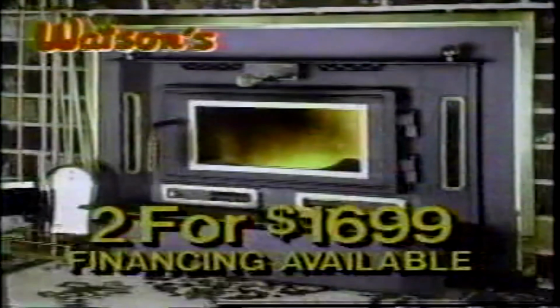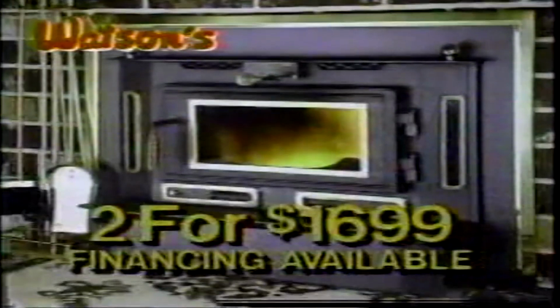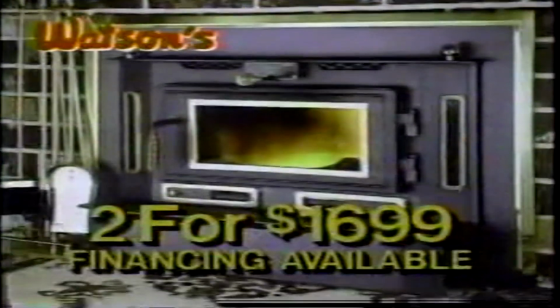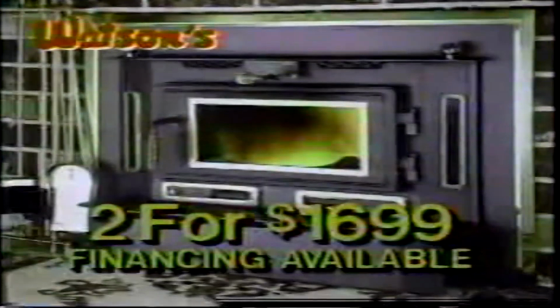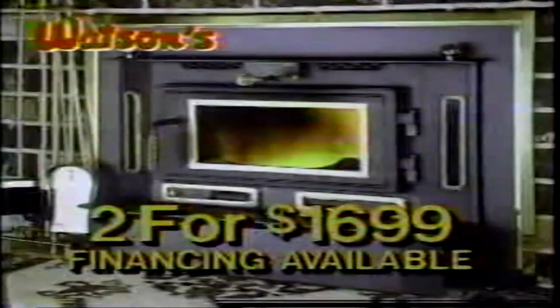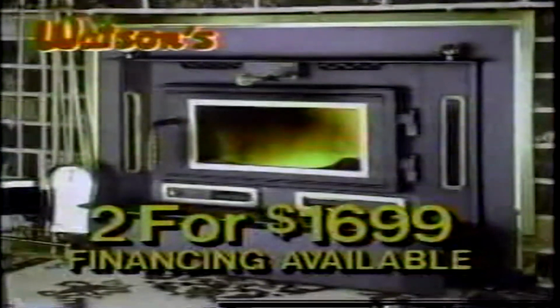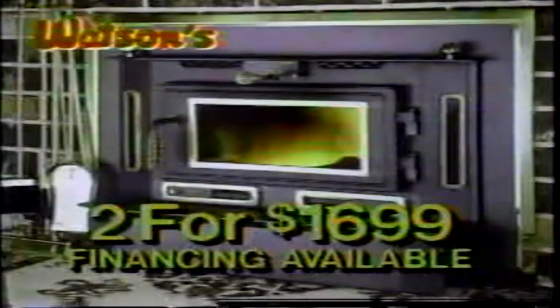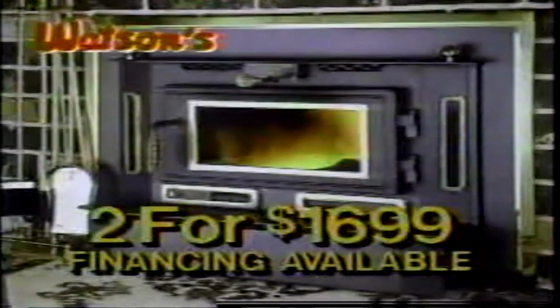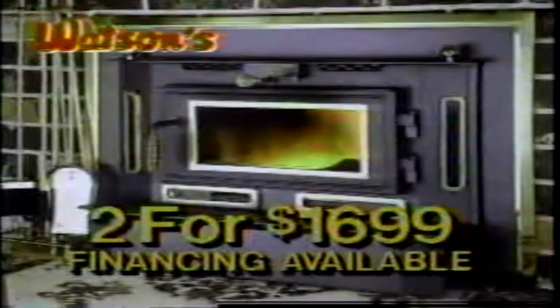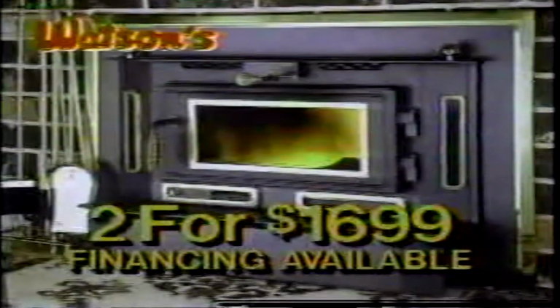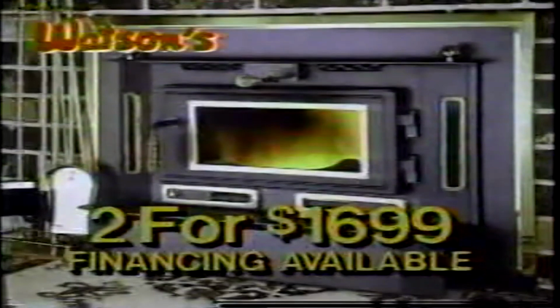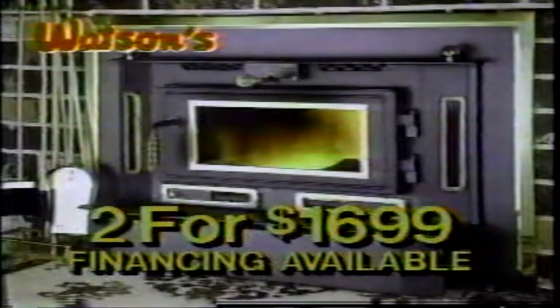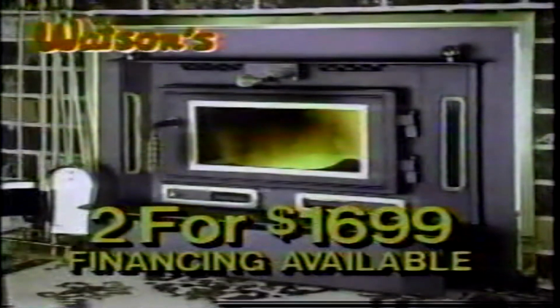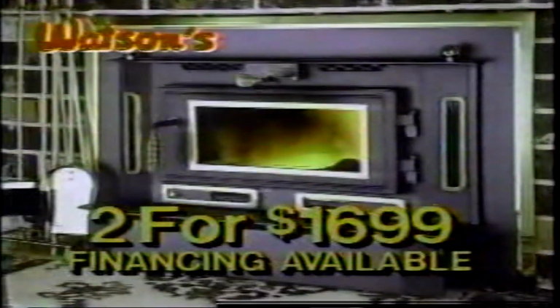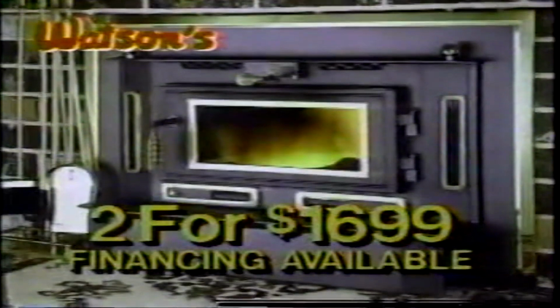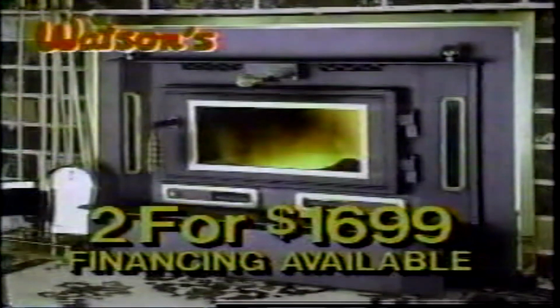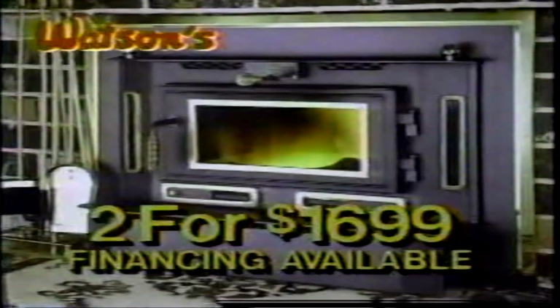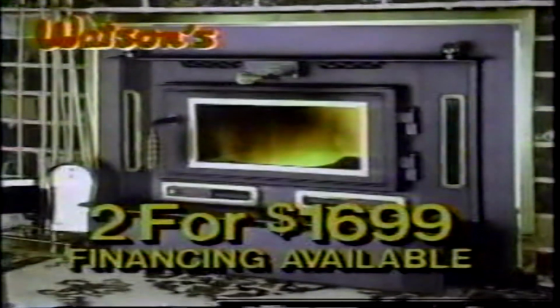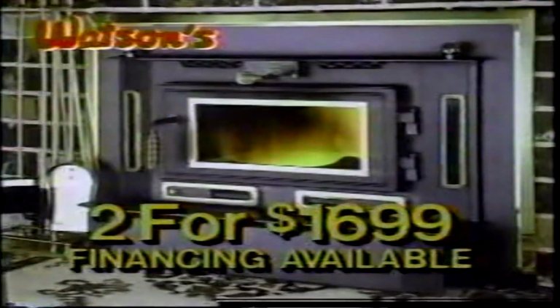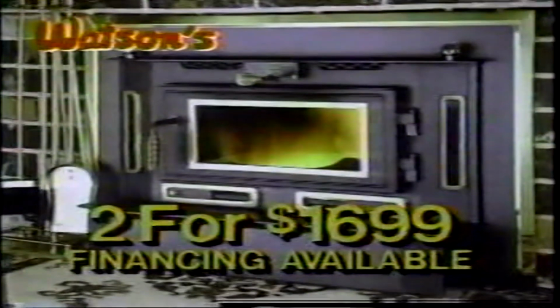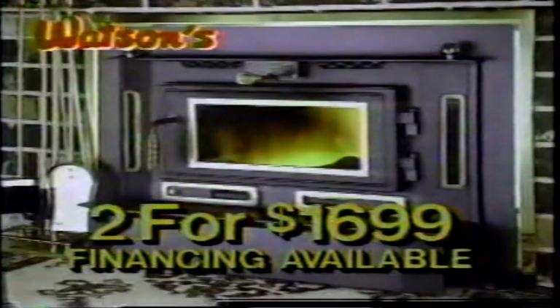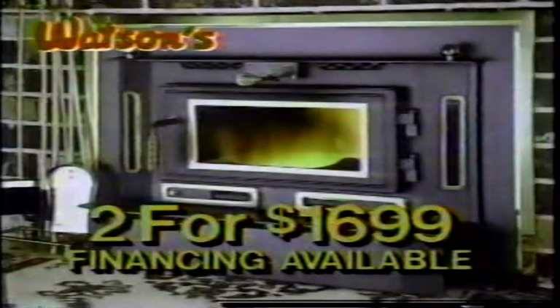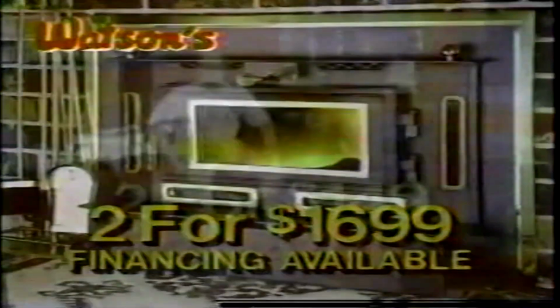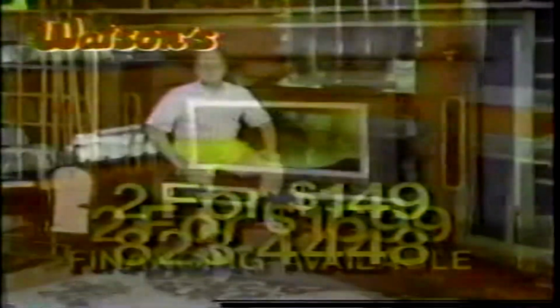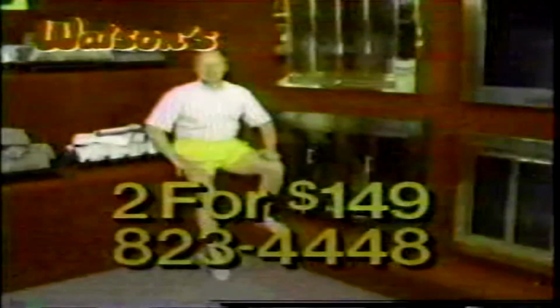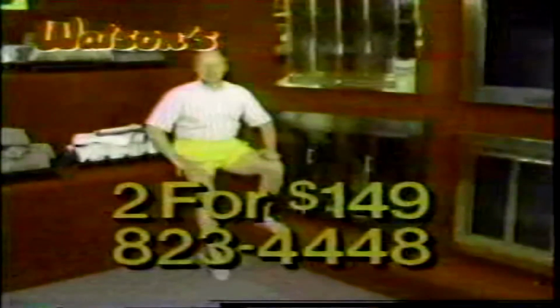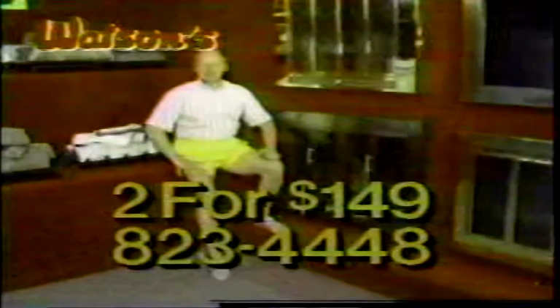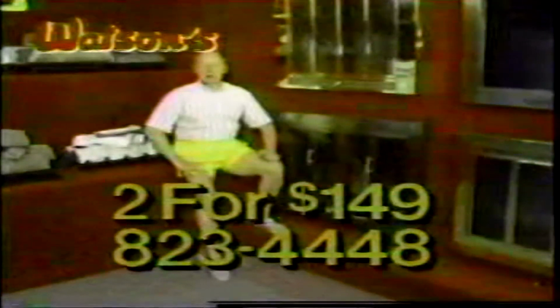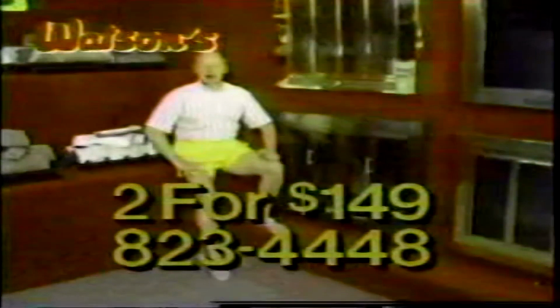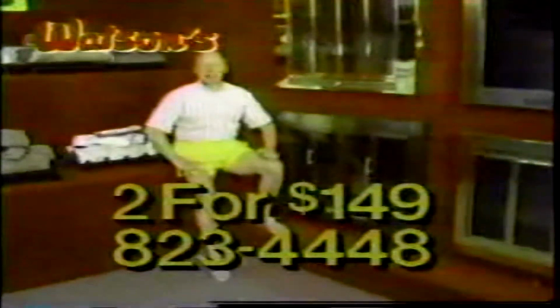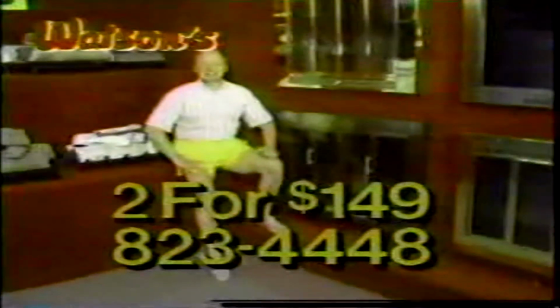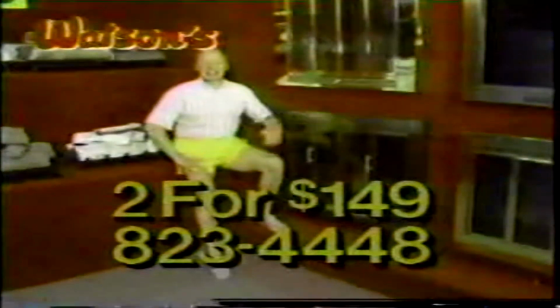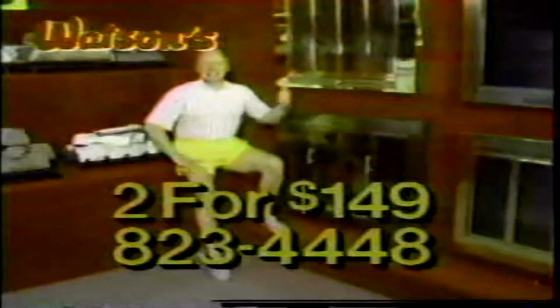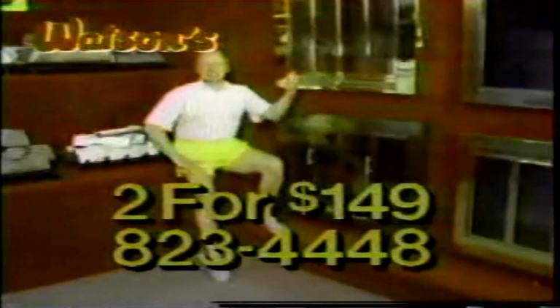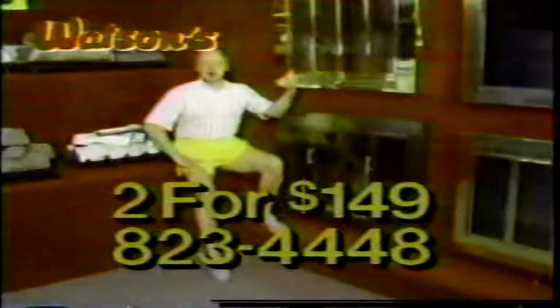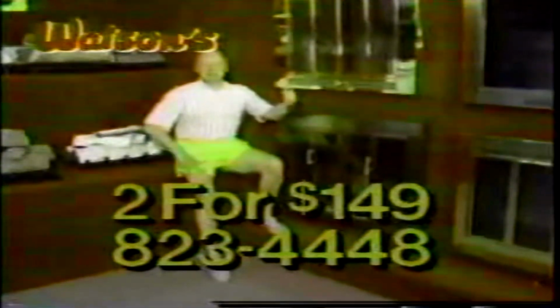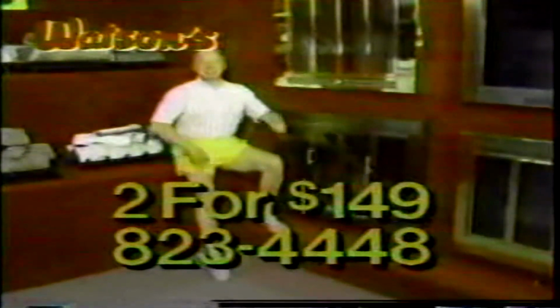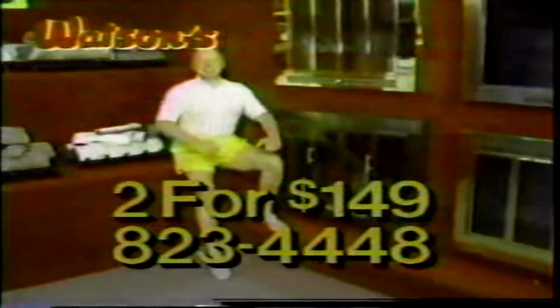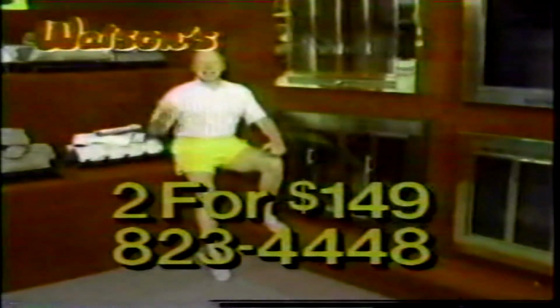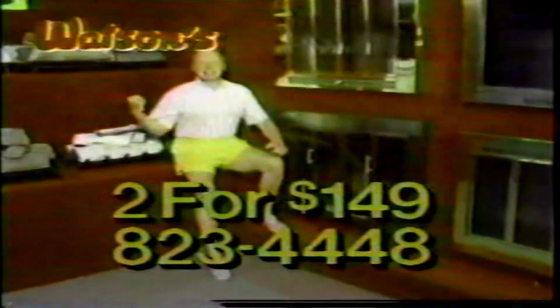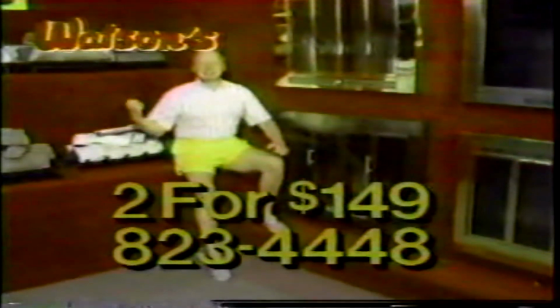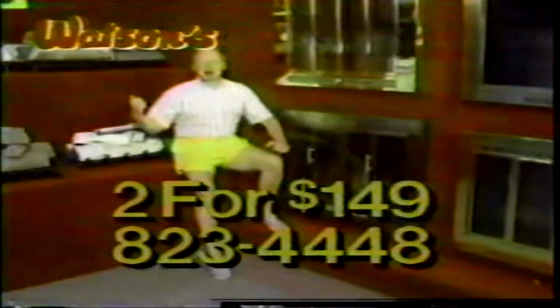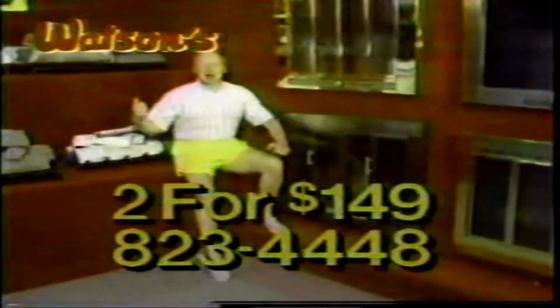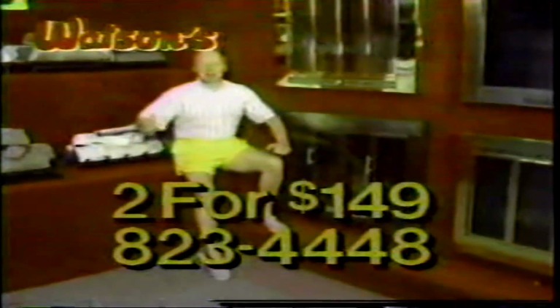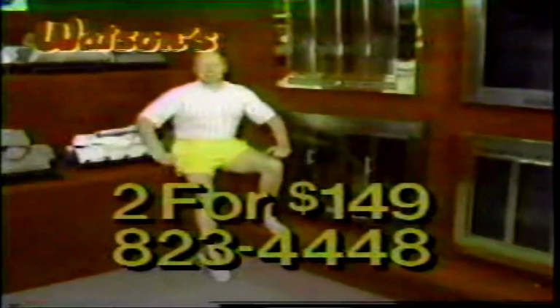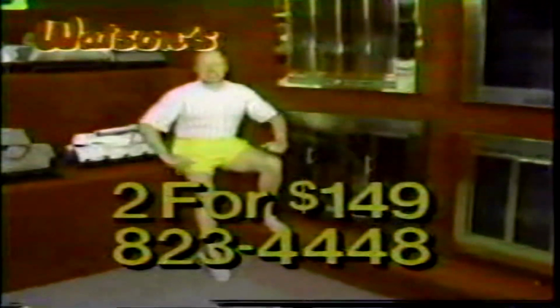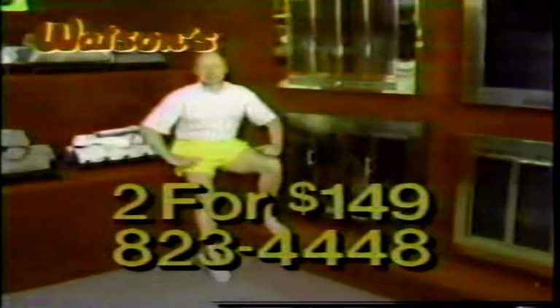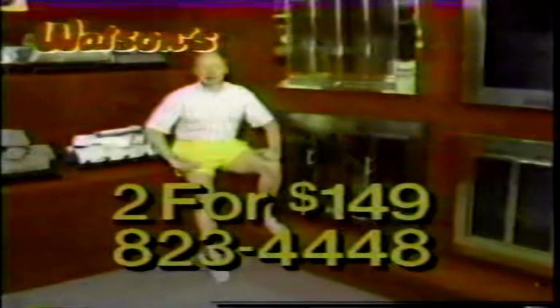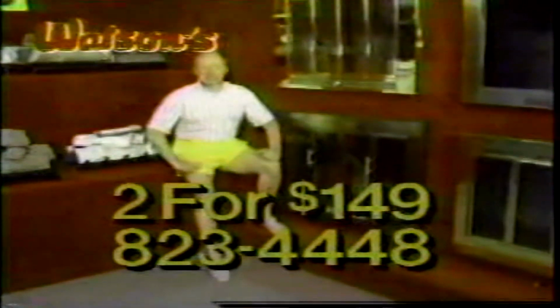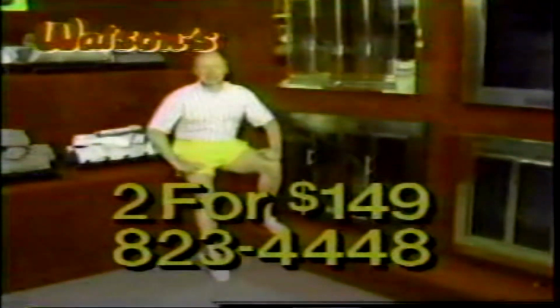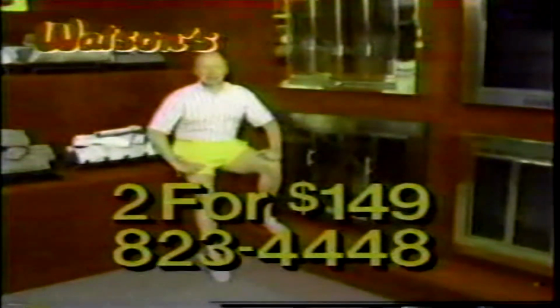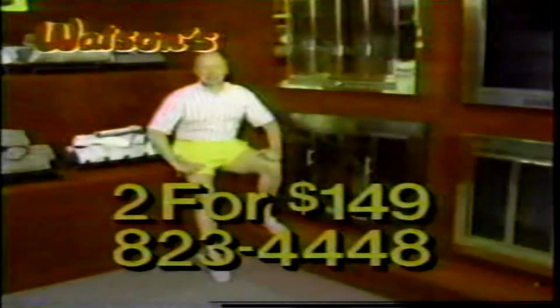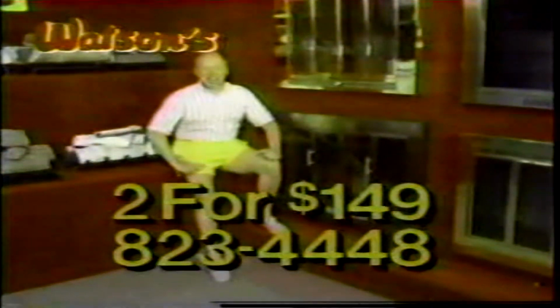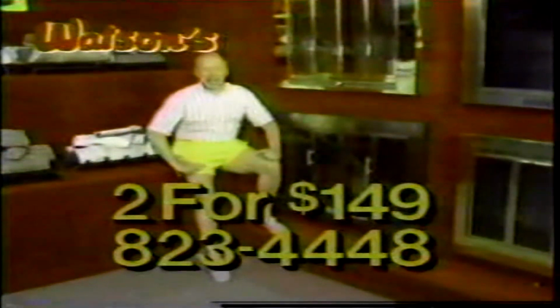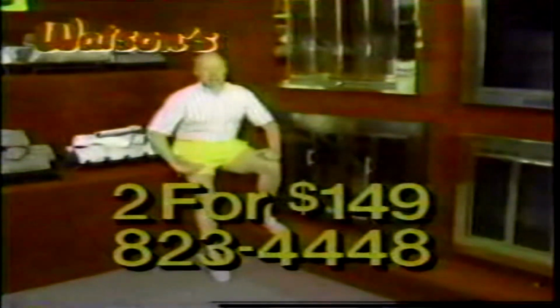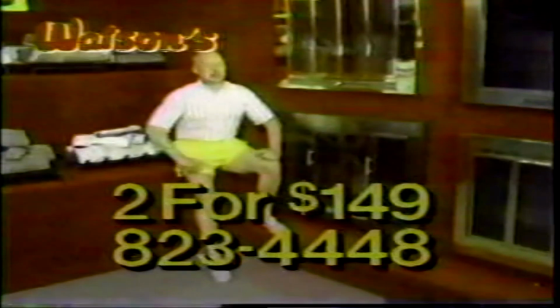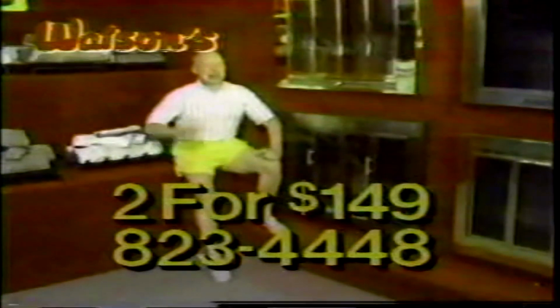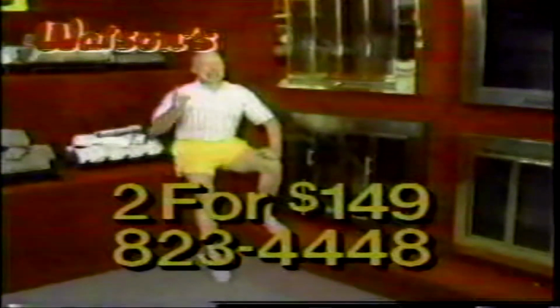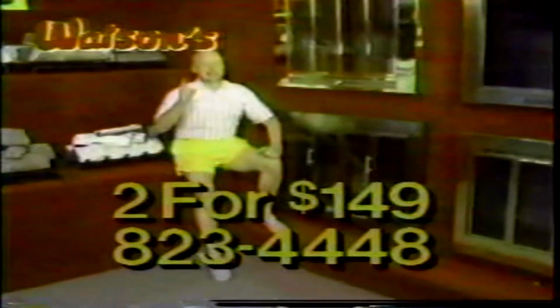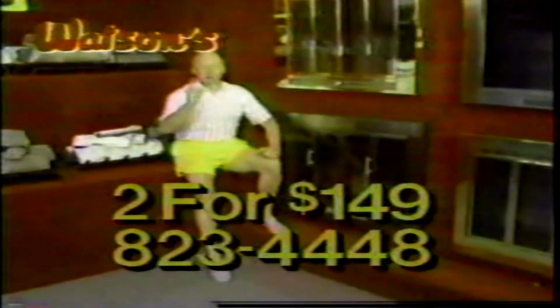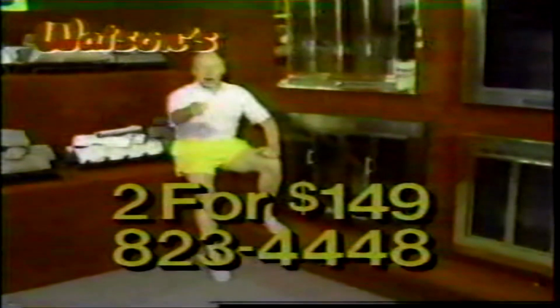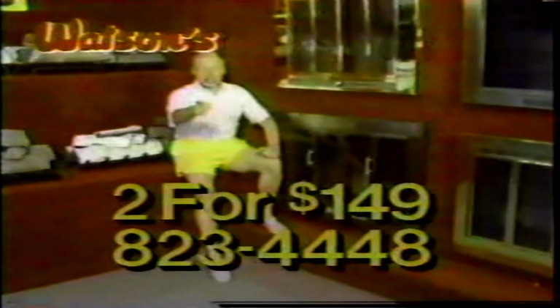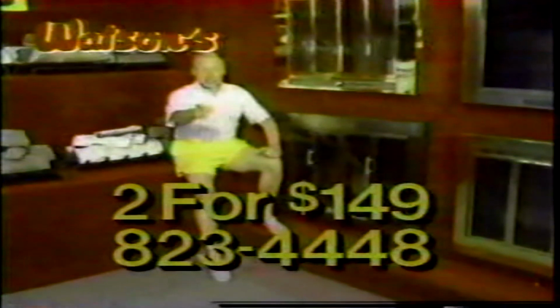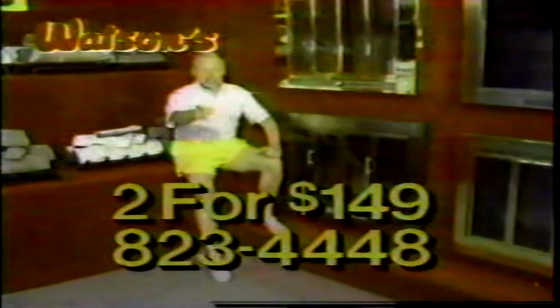Fireplace inserts are two for $16.99. Two for one on glass doors and gas logs. Six months same as cash. That's Watson's.